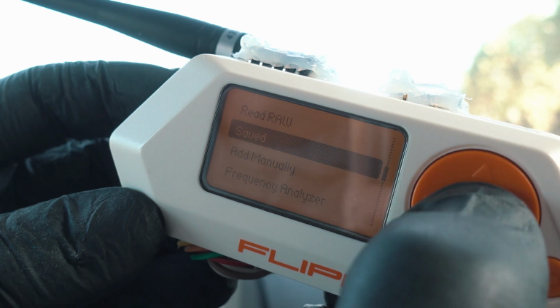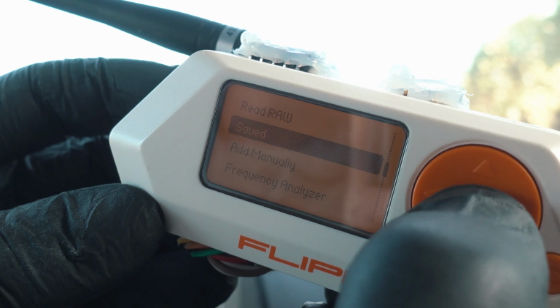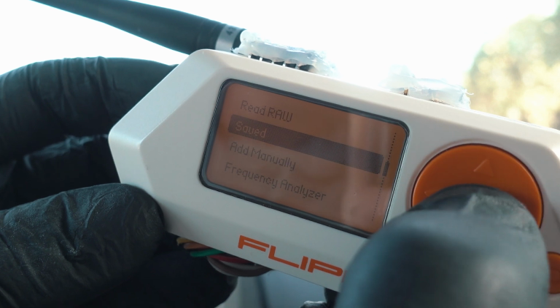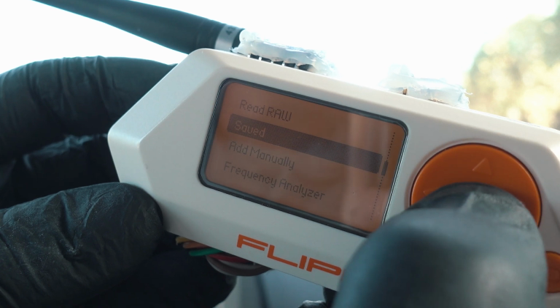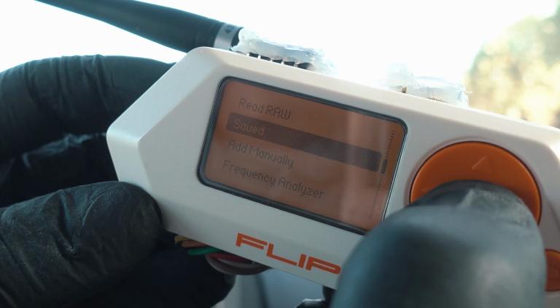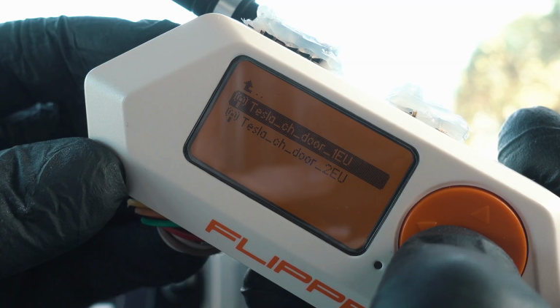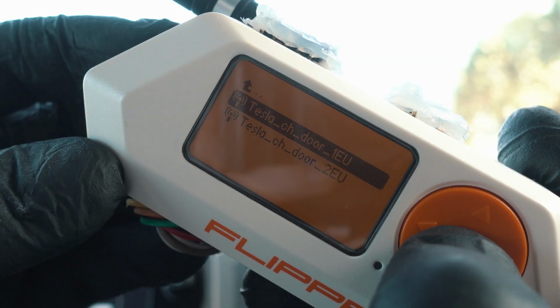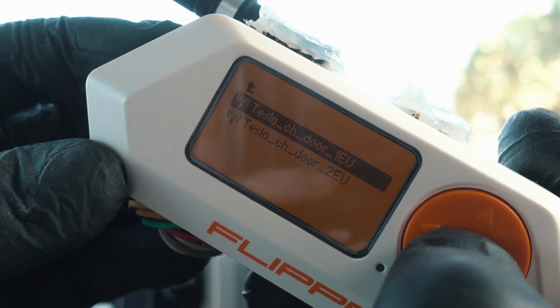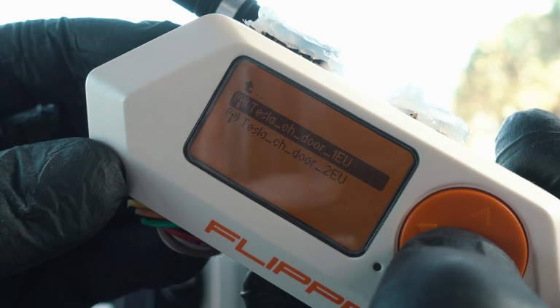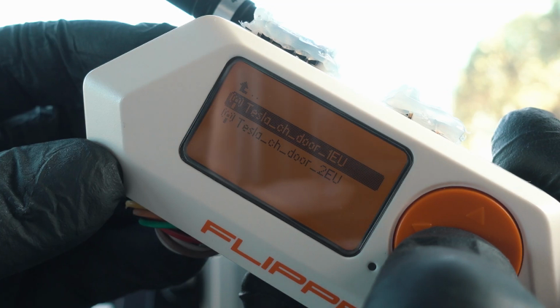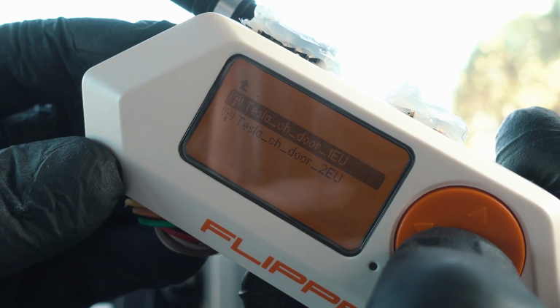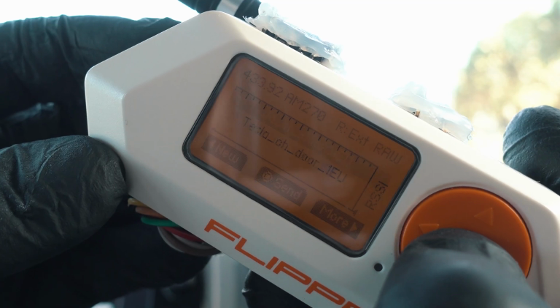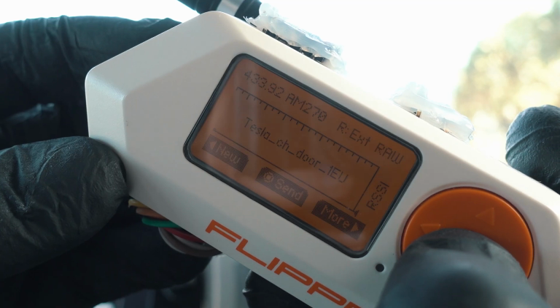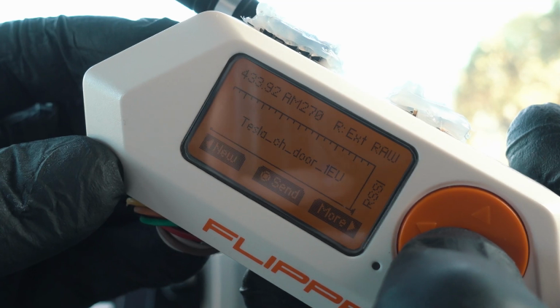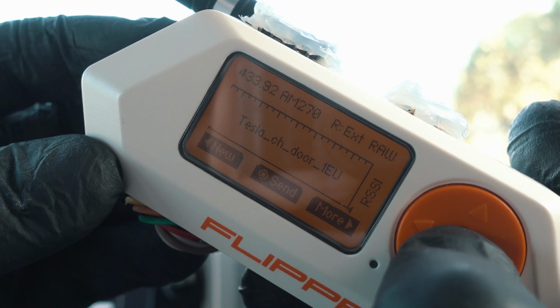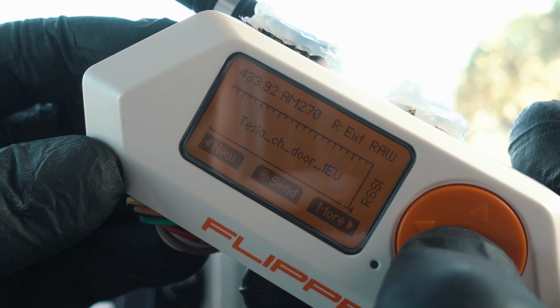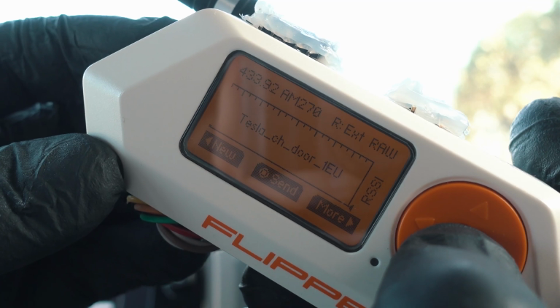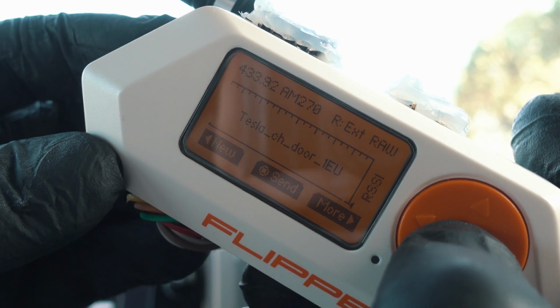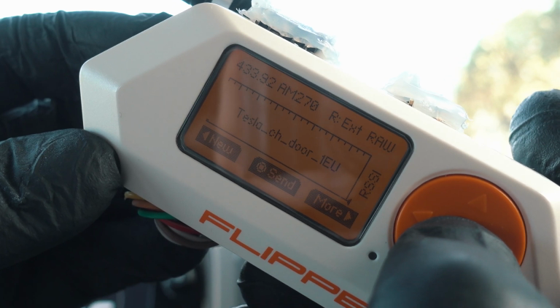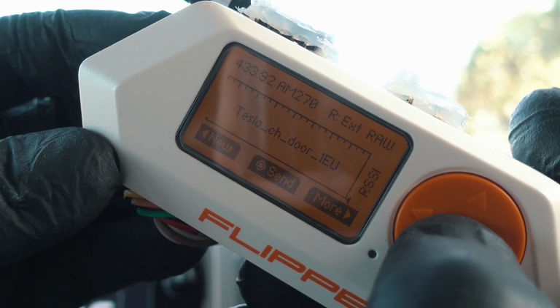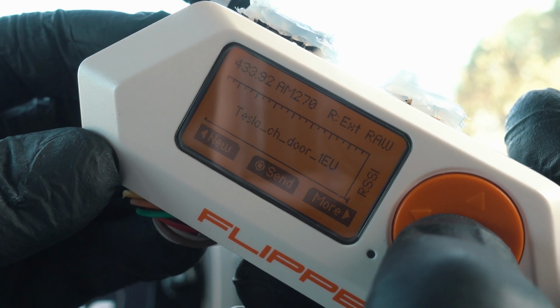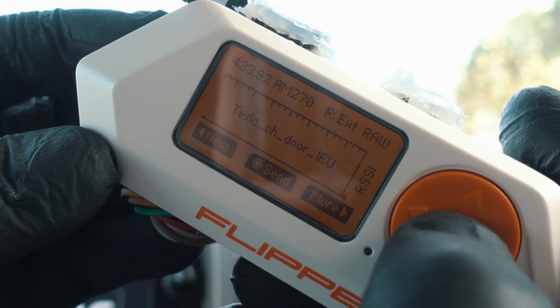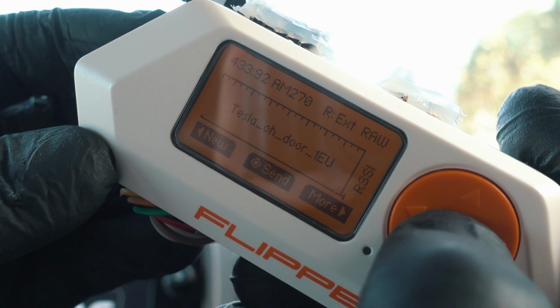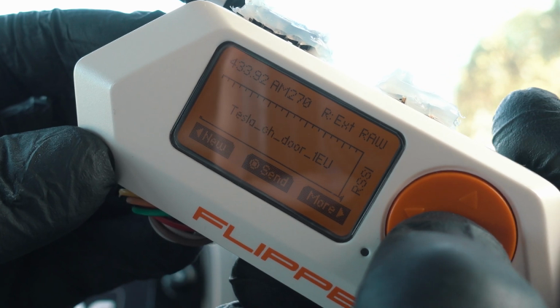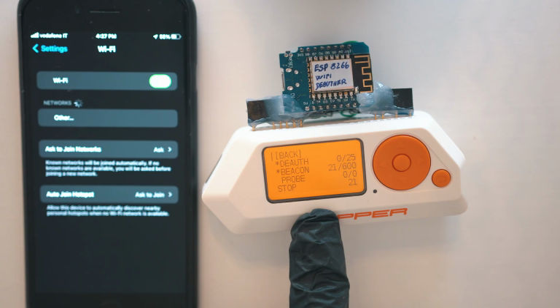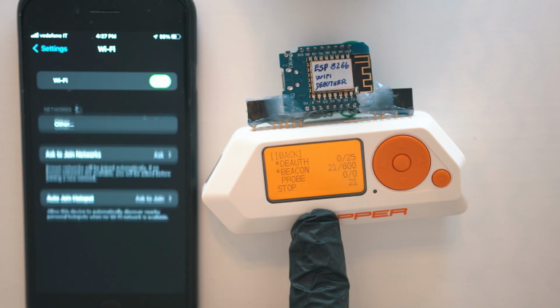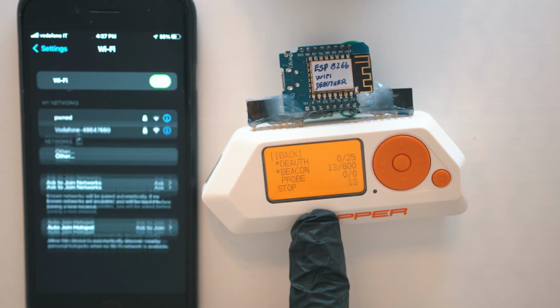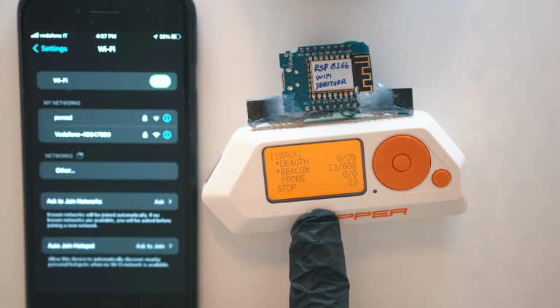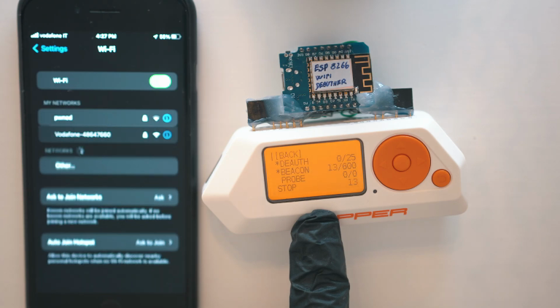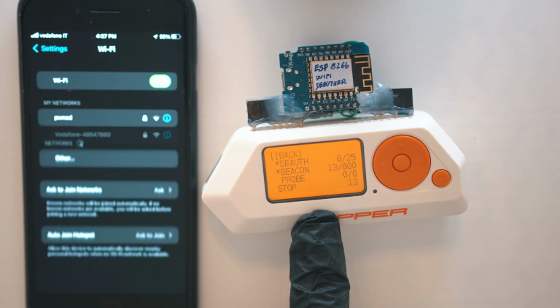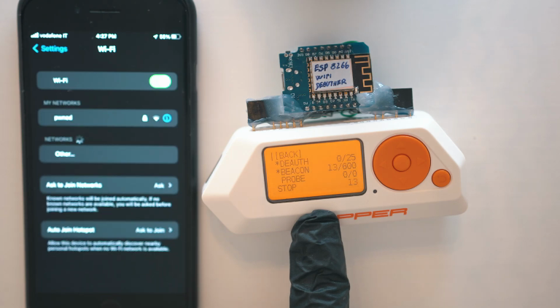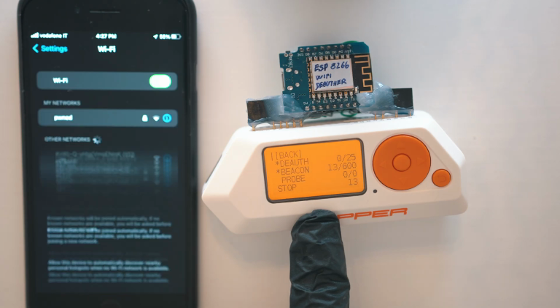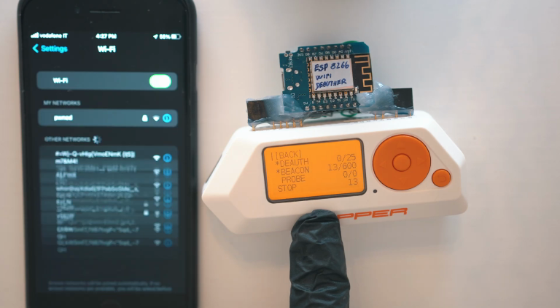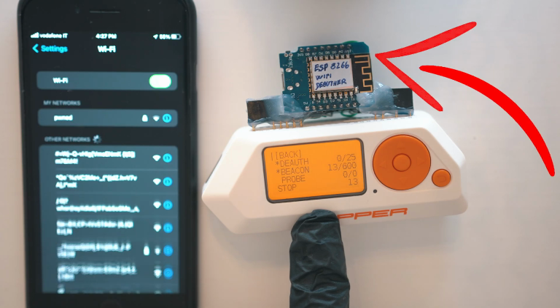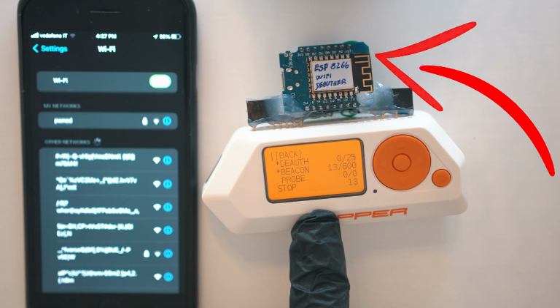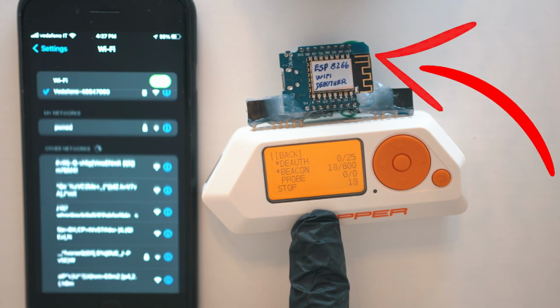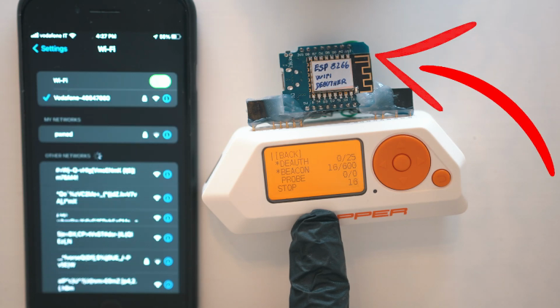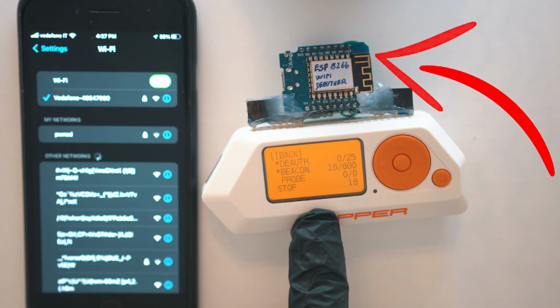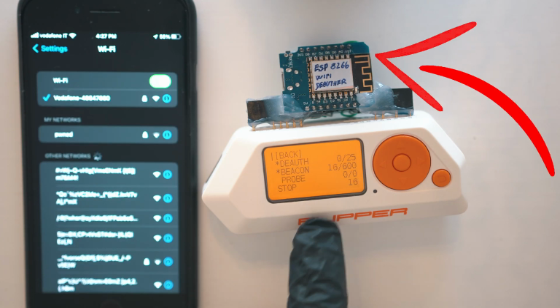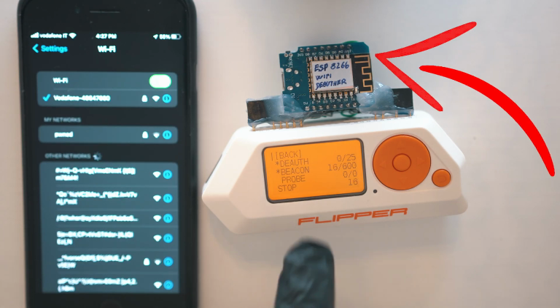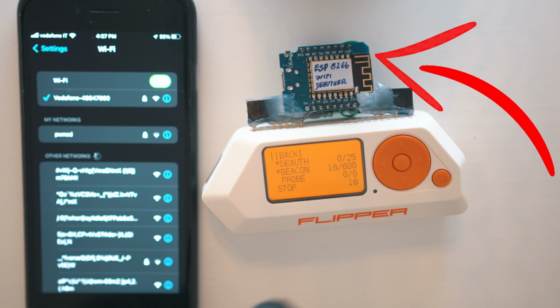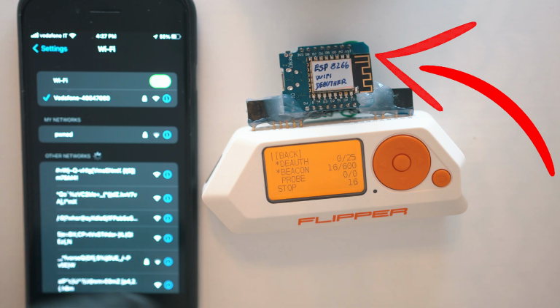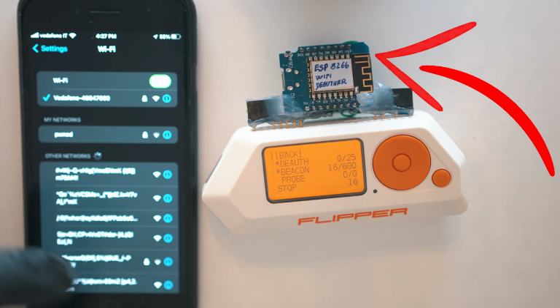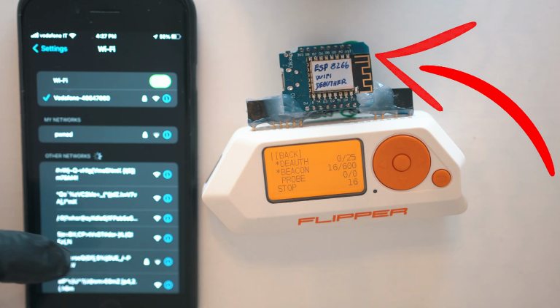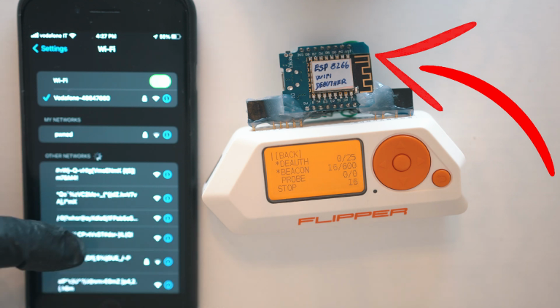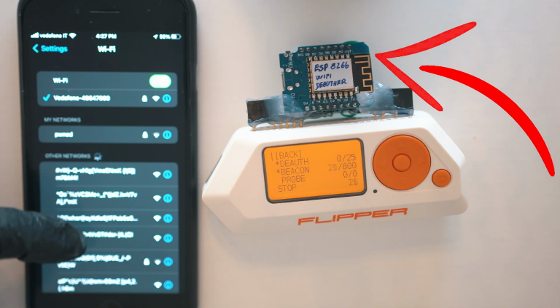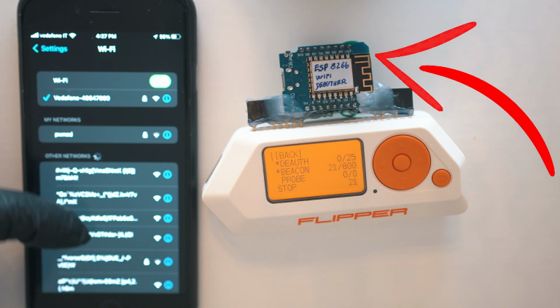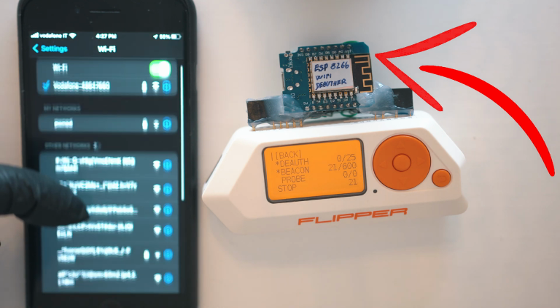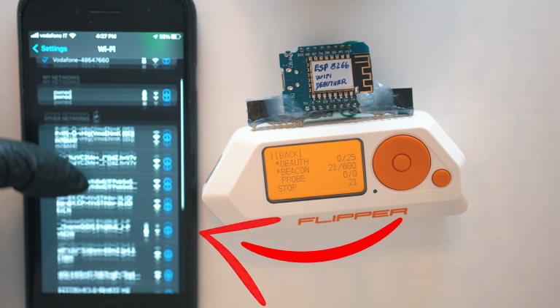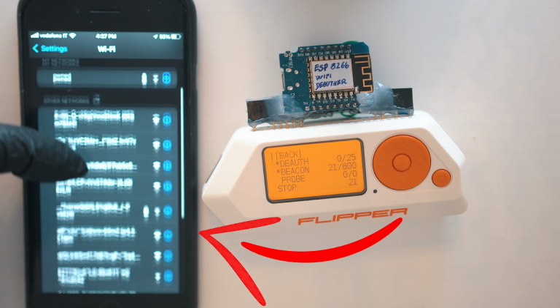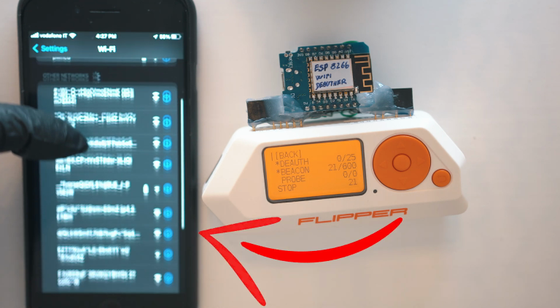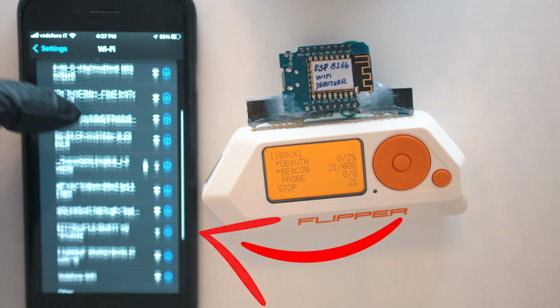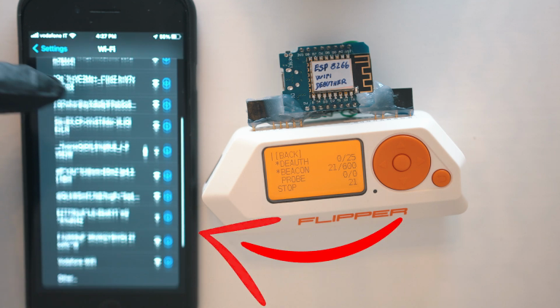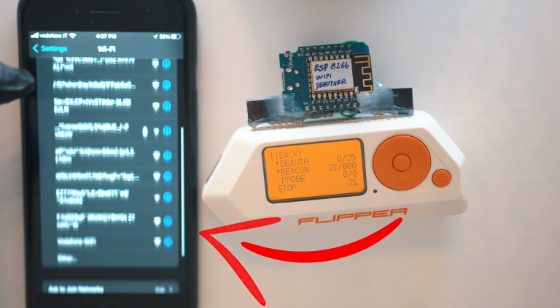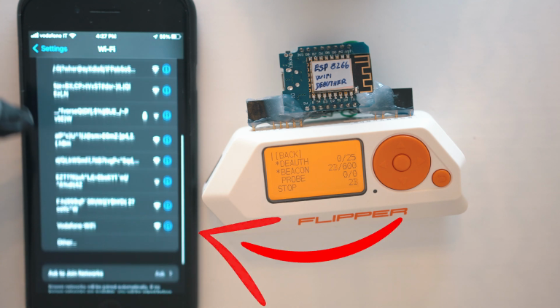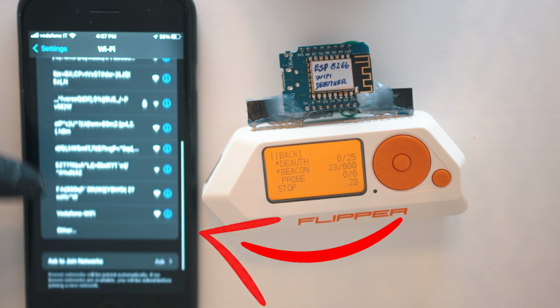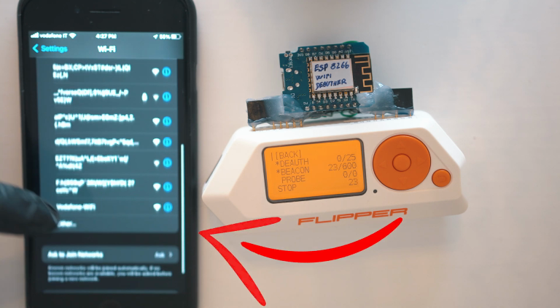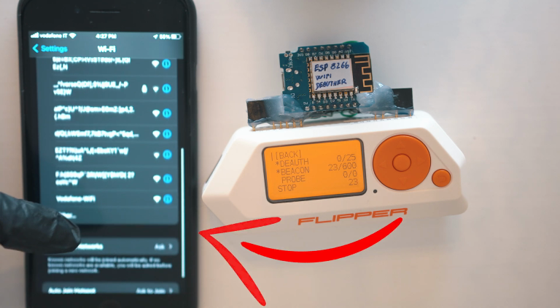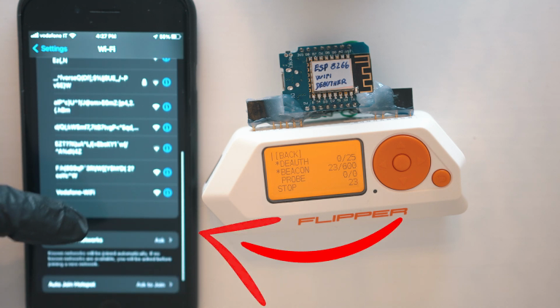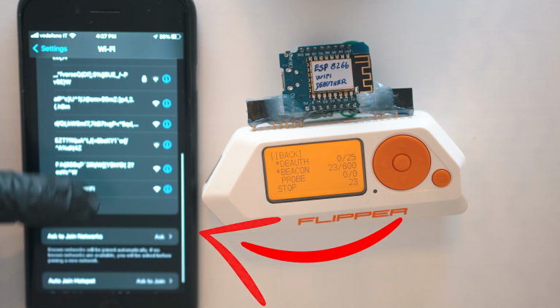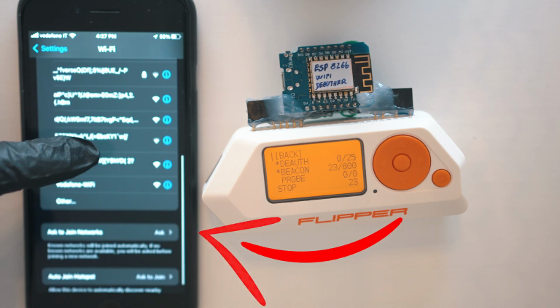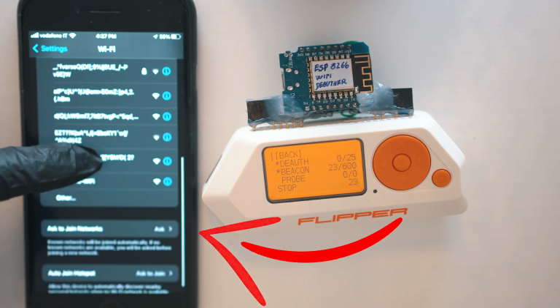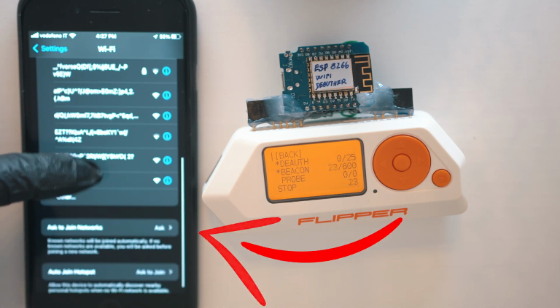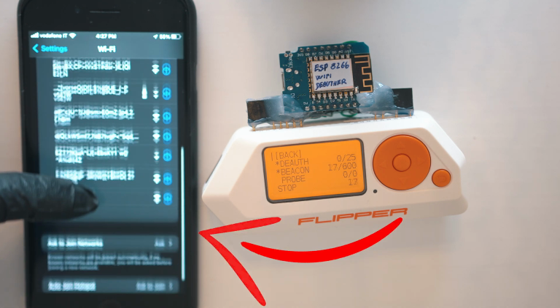Time to open Tesla's charge port. This external module can do this to your phone — it is mental.